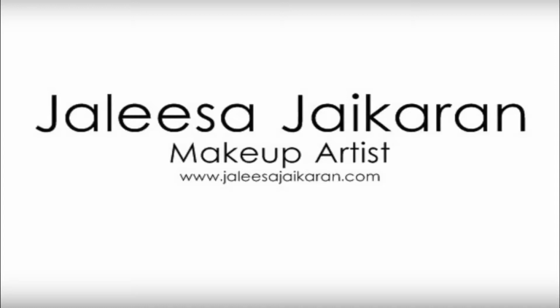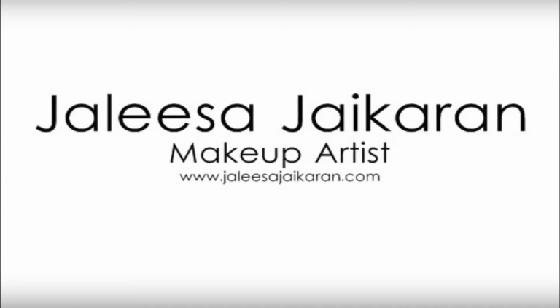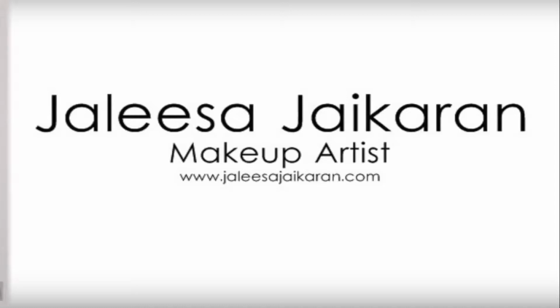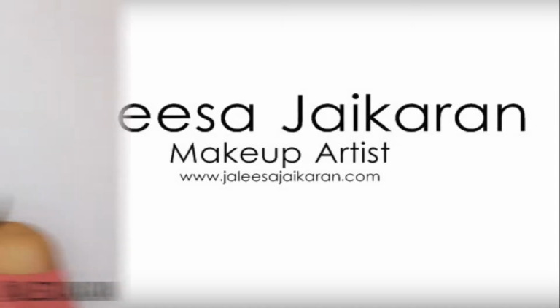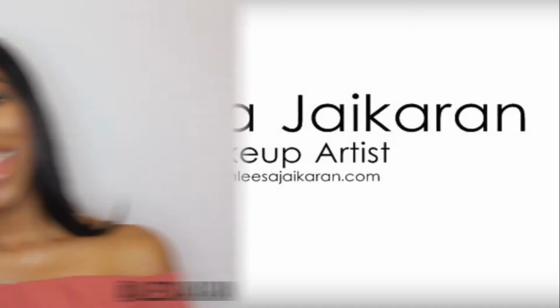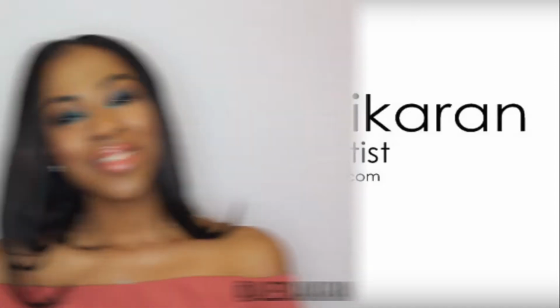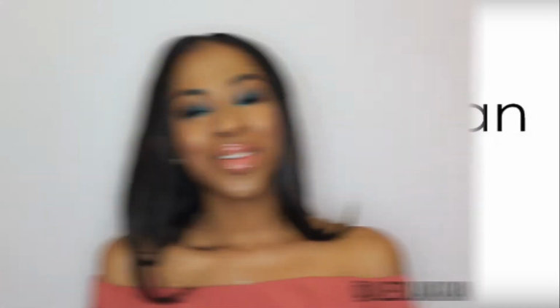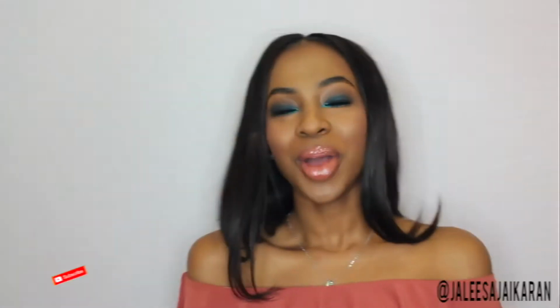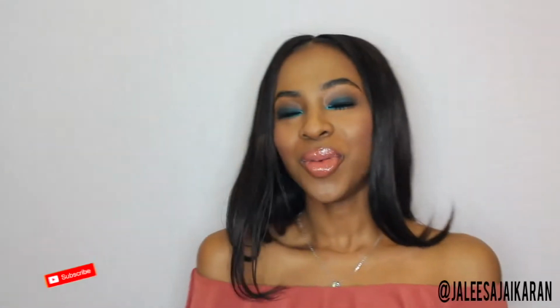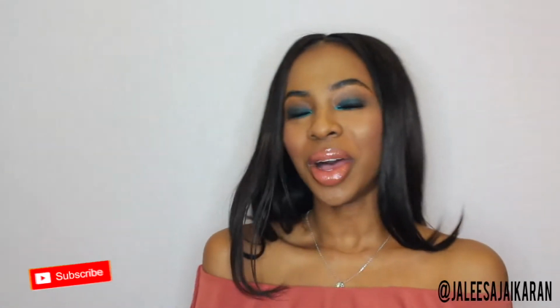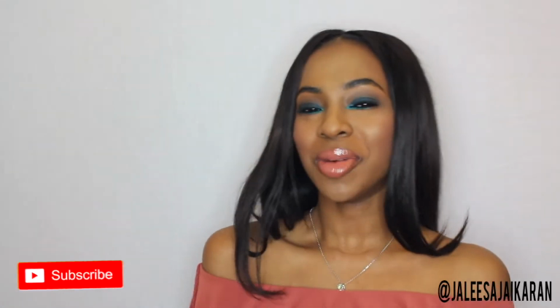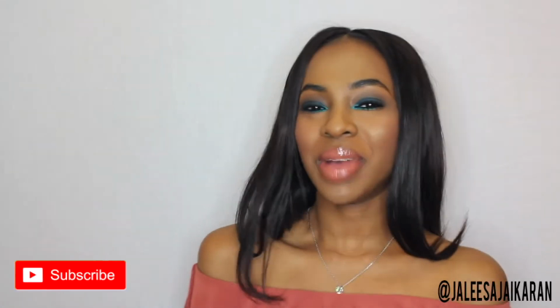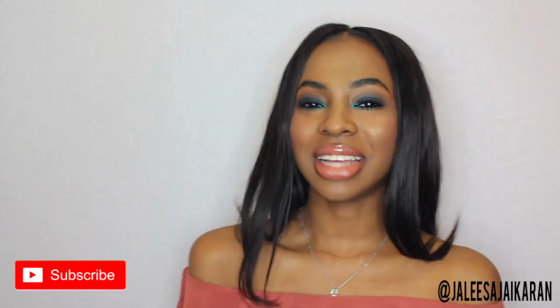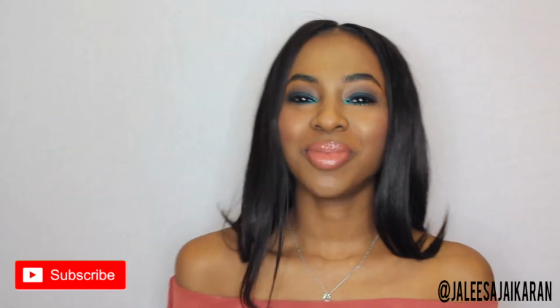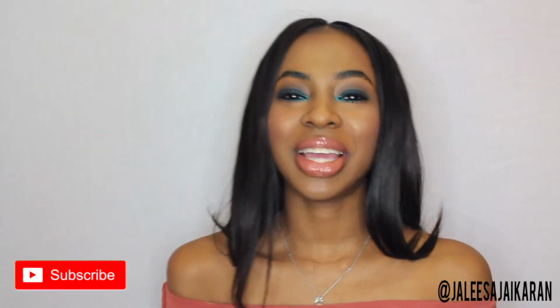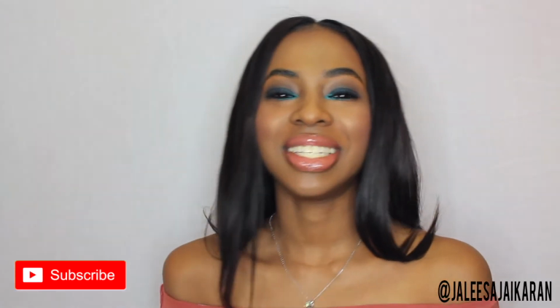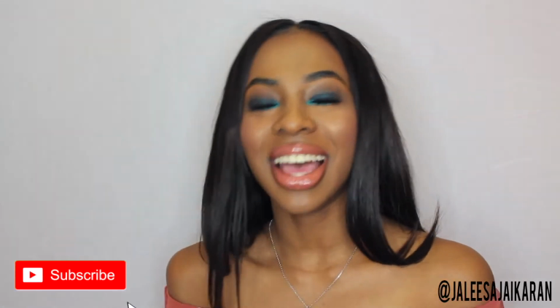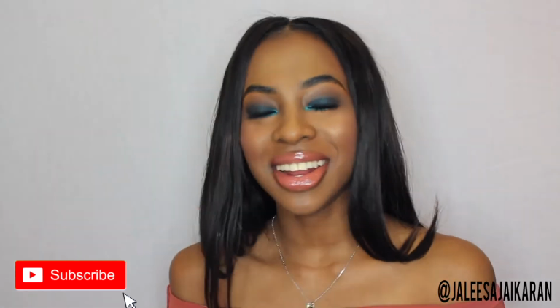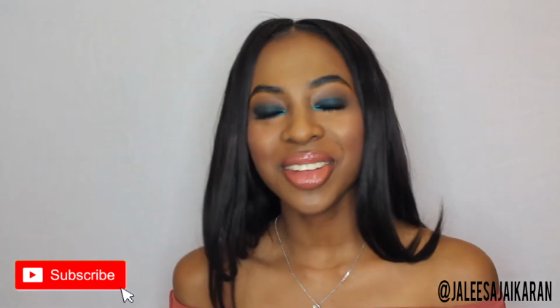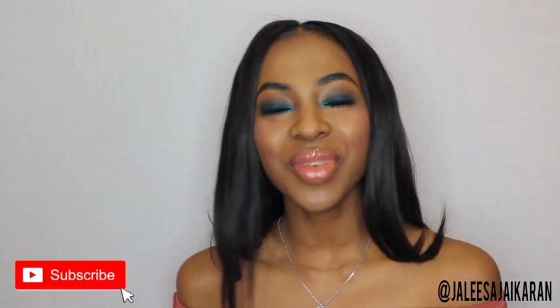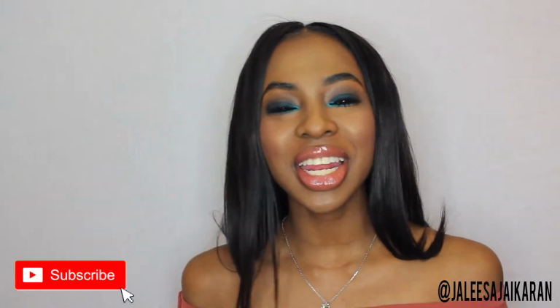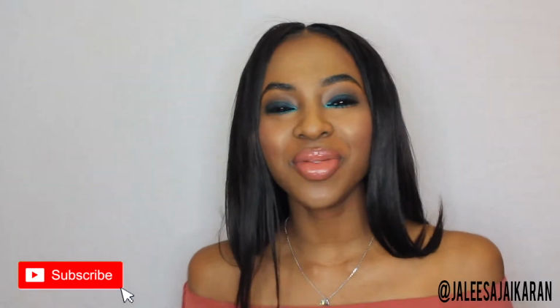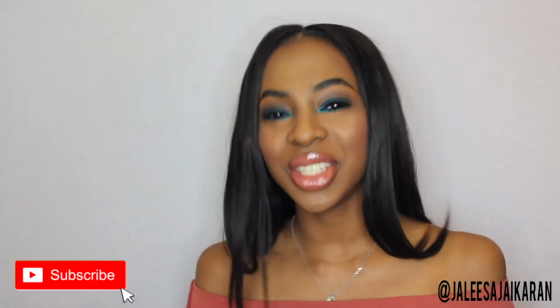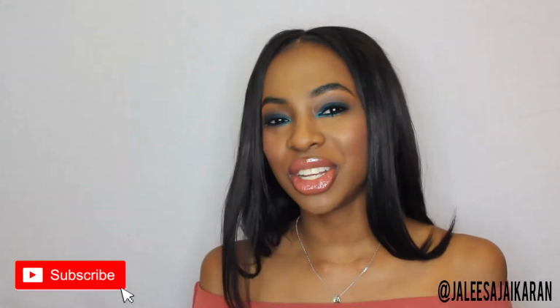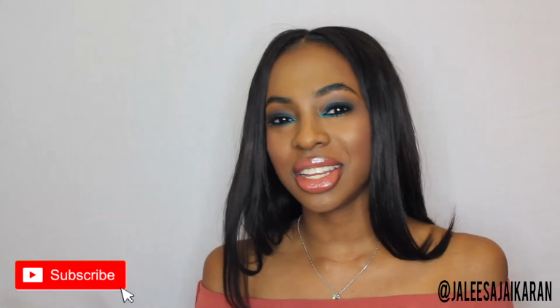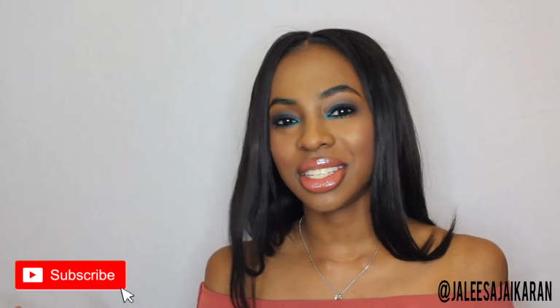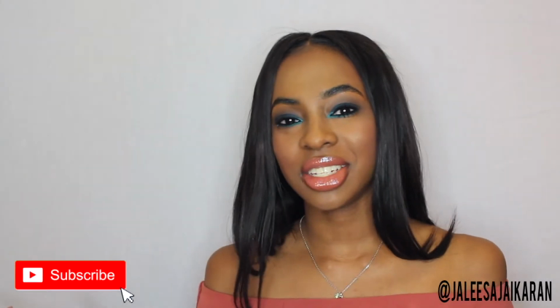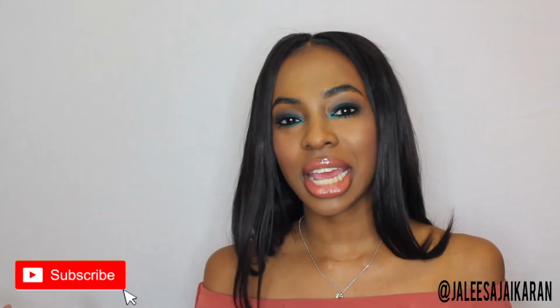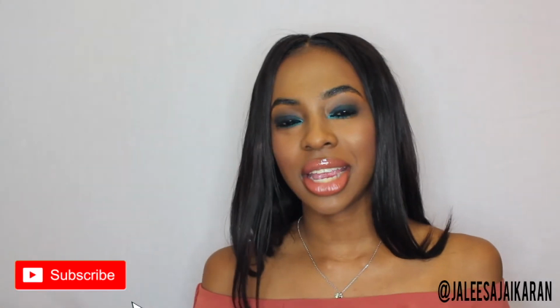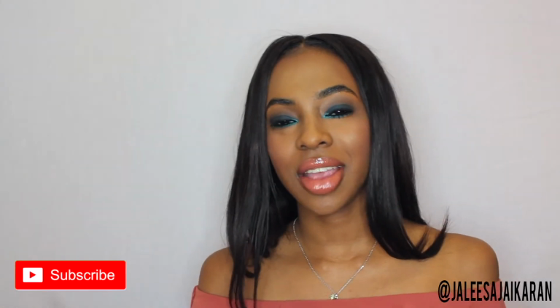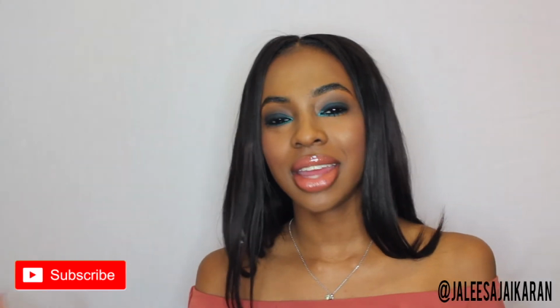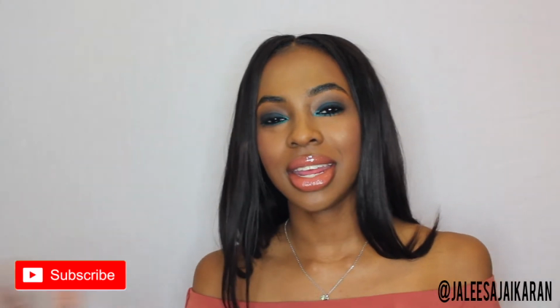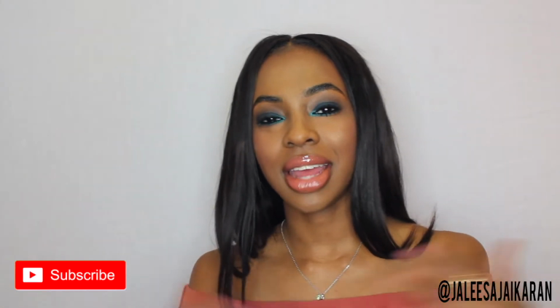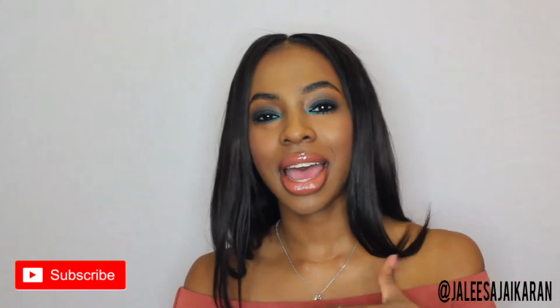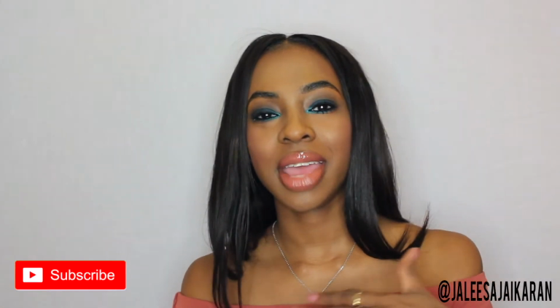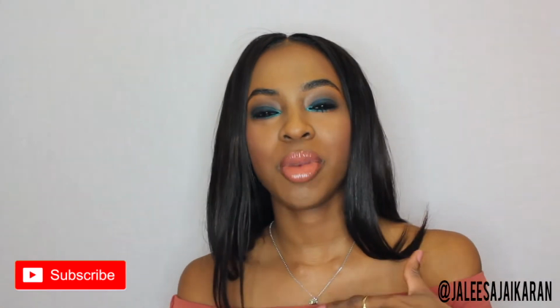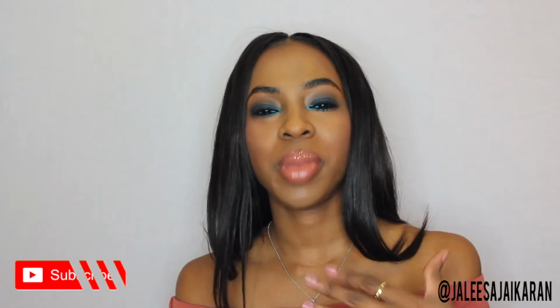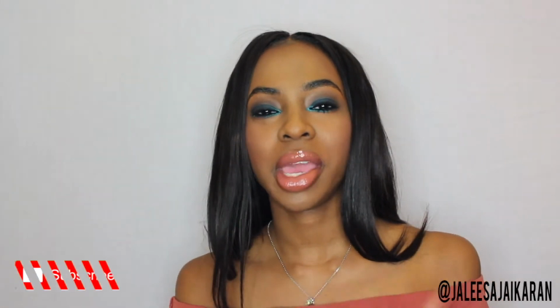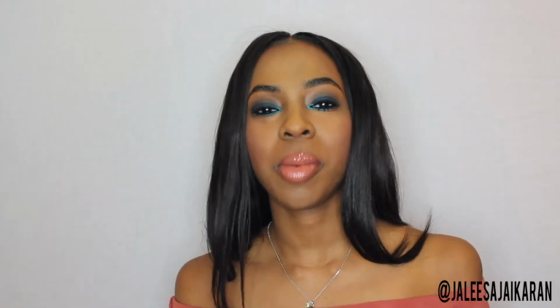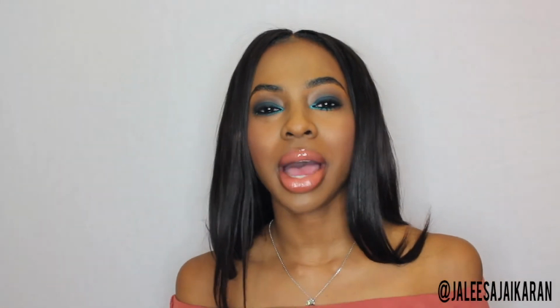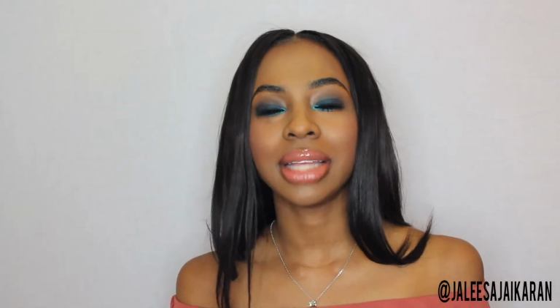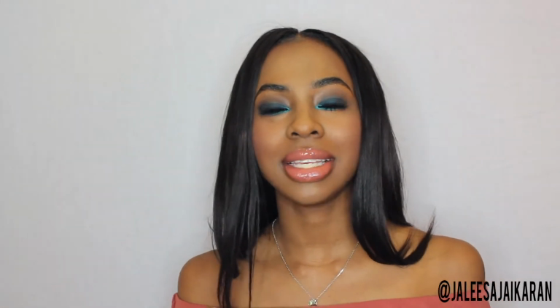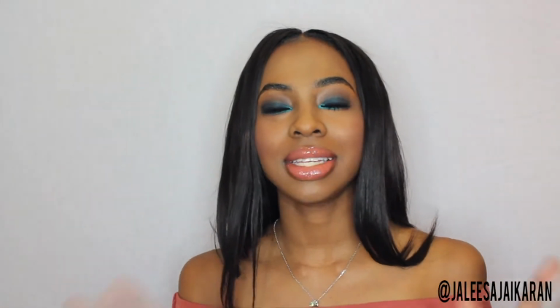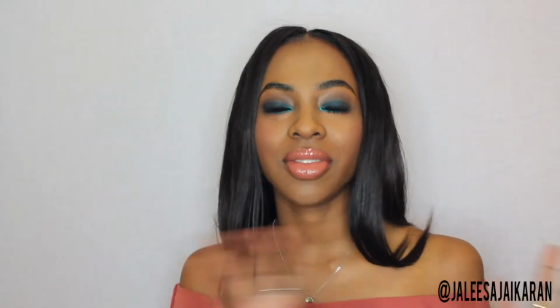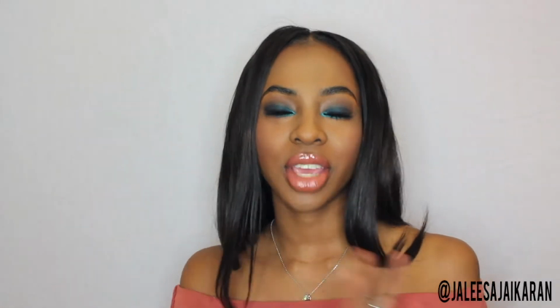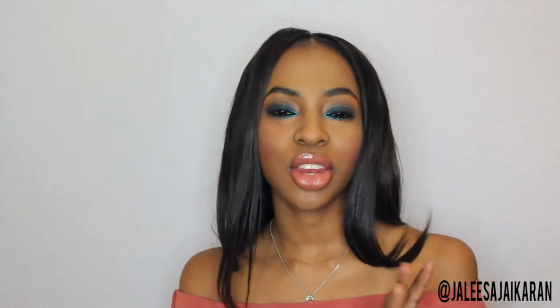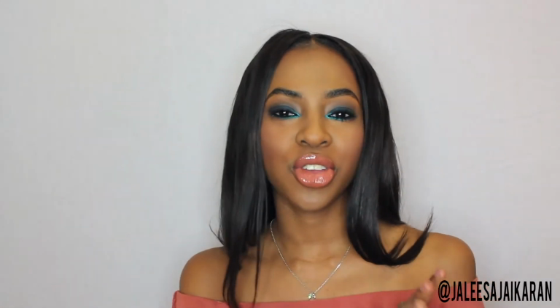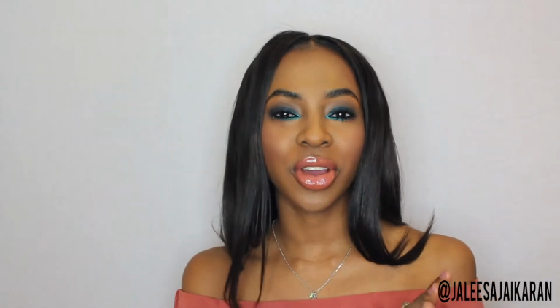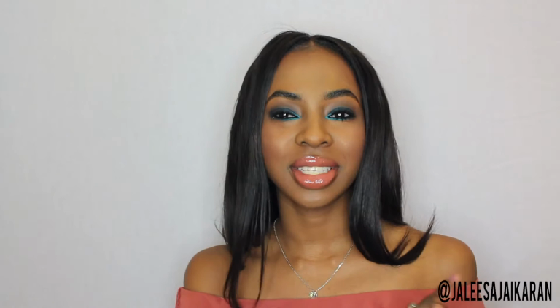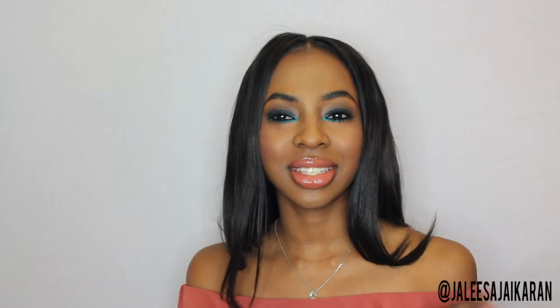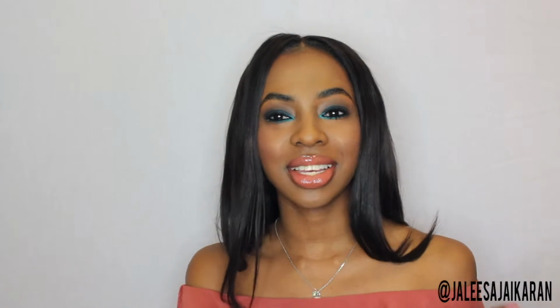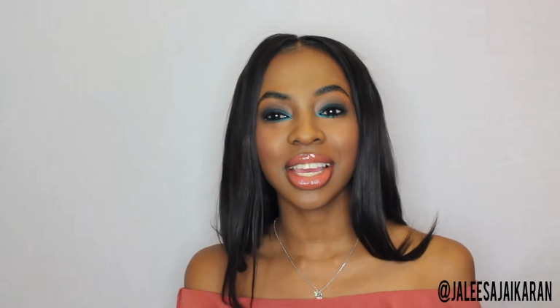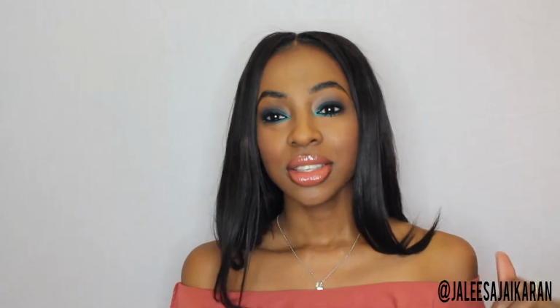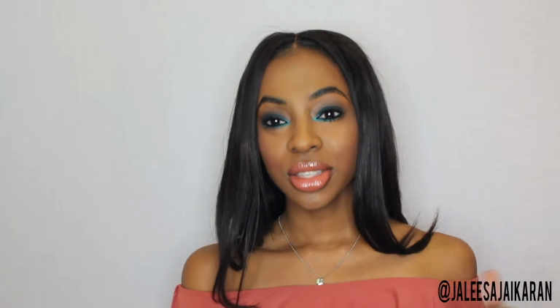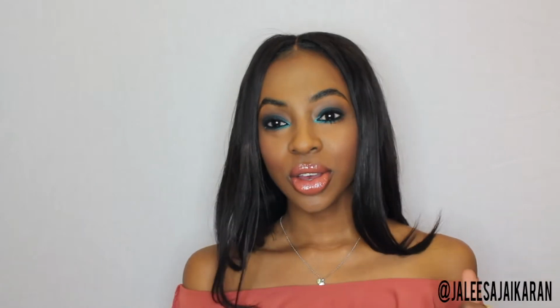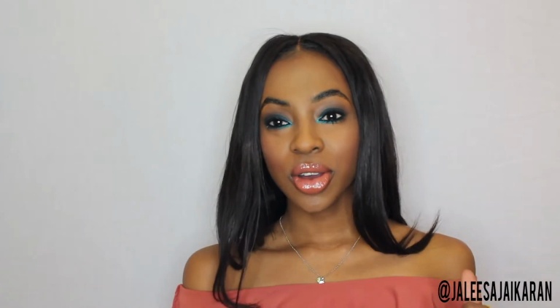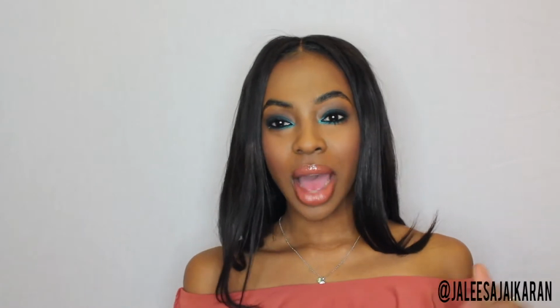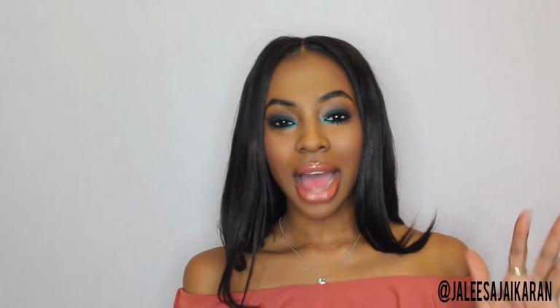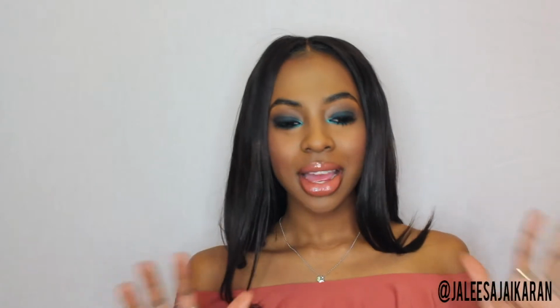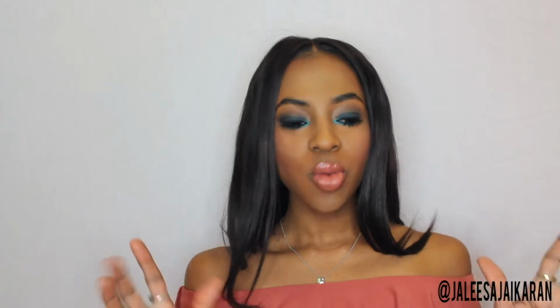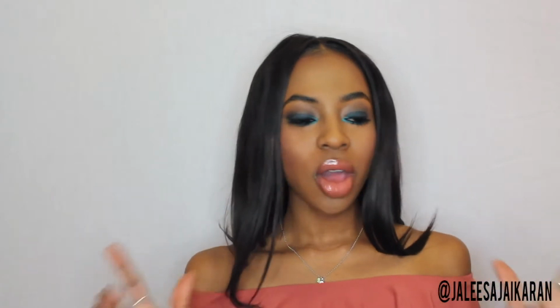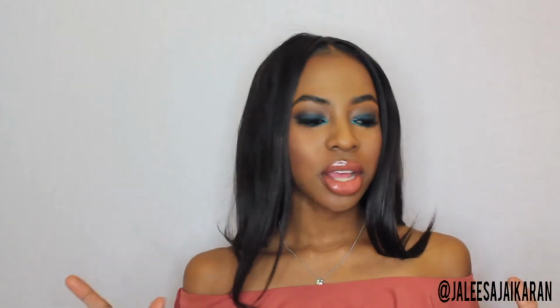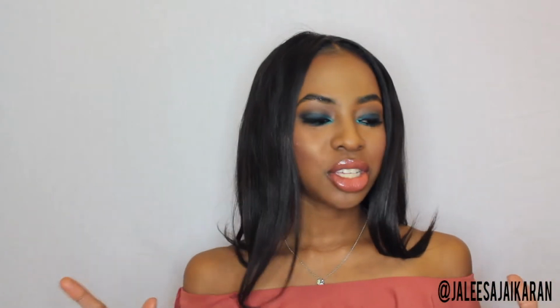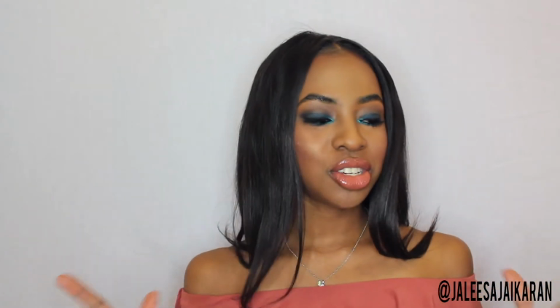Hi everyone, welcome back to my channel. My name is Jalisa Deikaran and I am a makeup artist living in New York City.